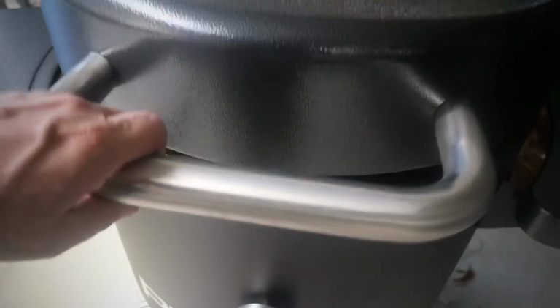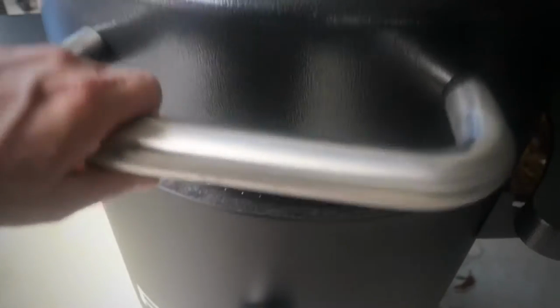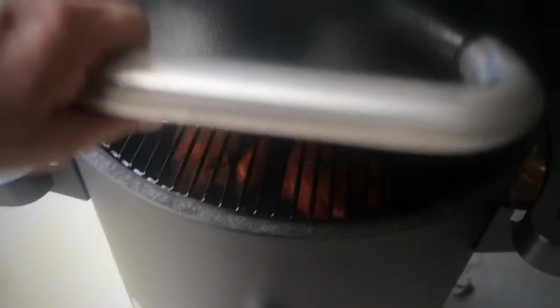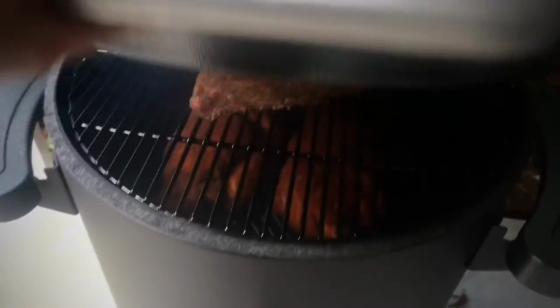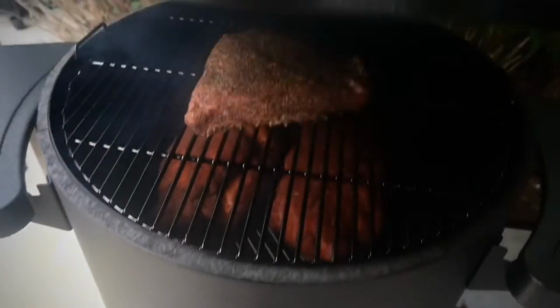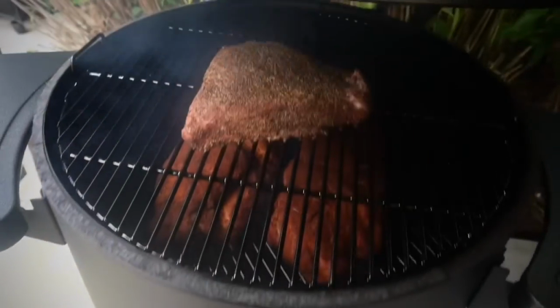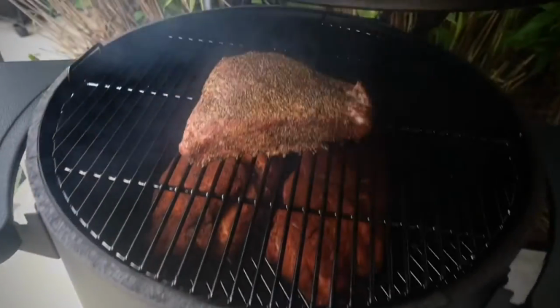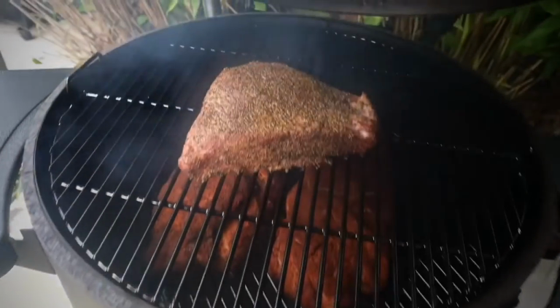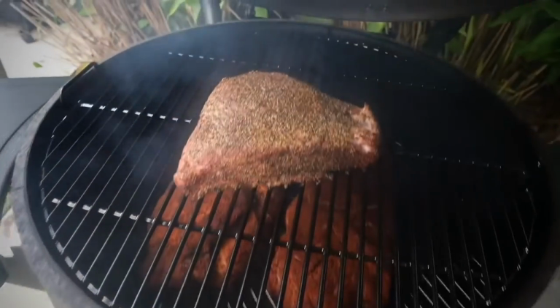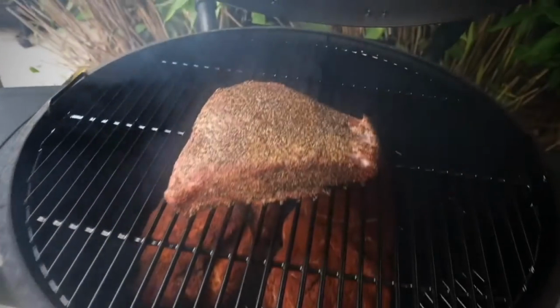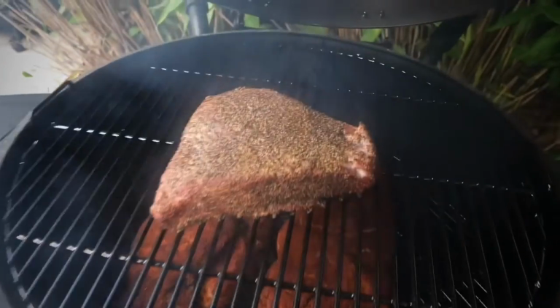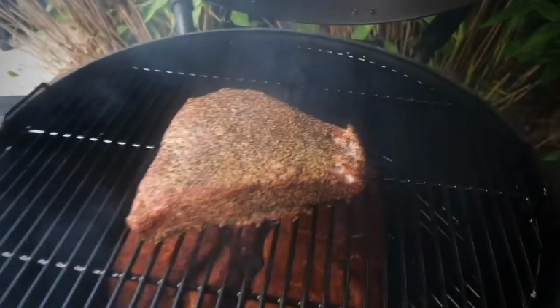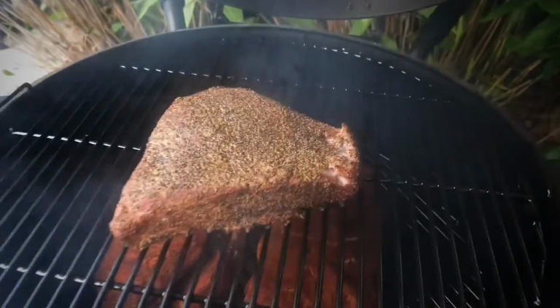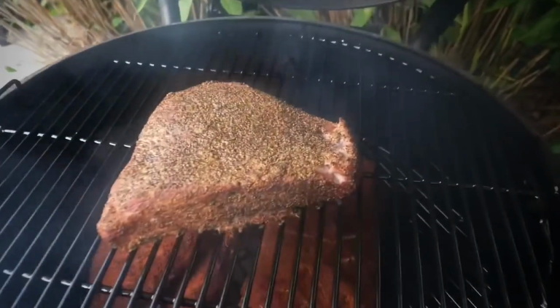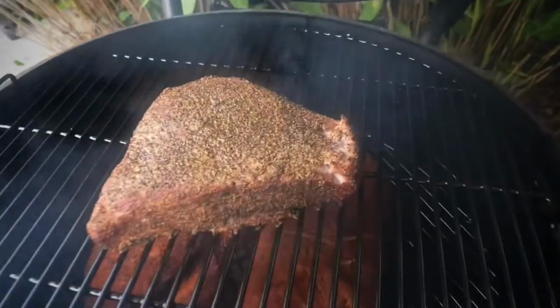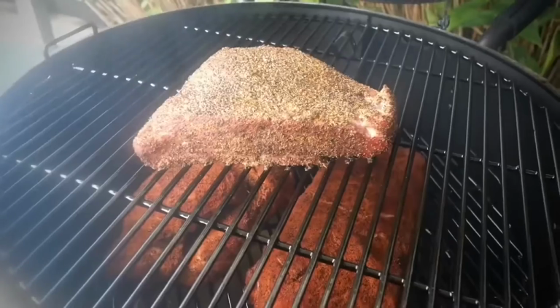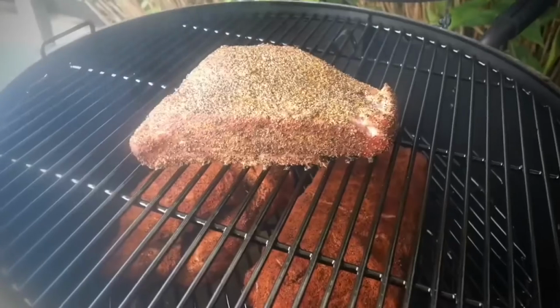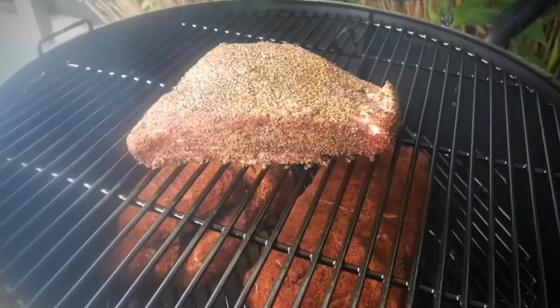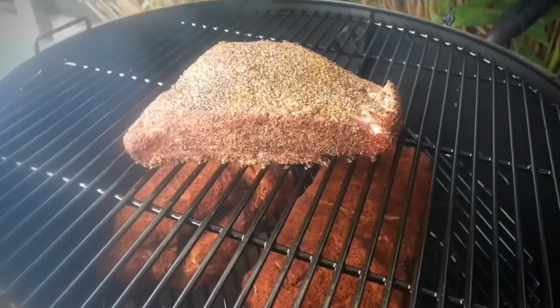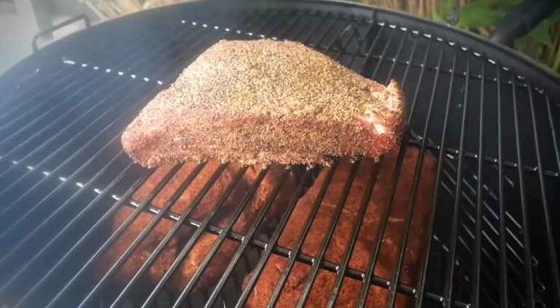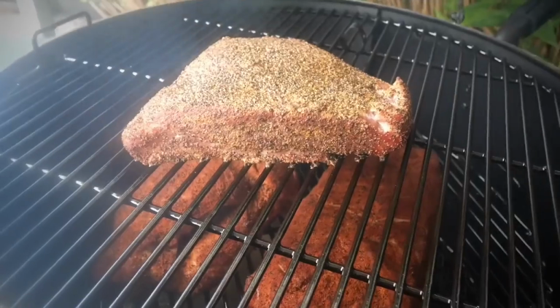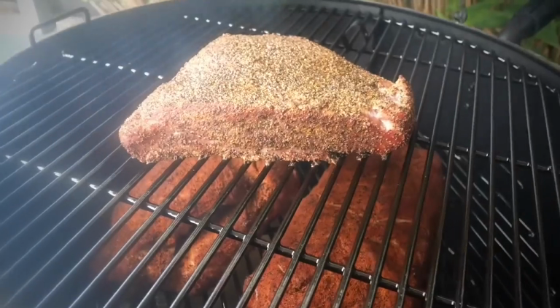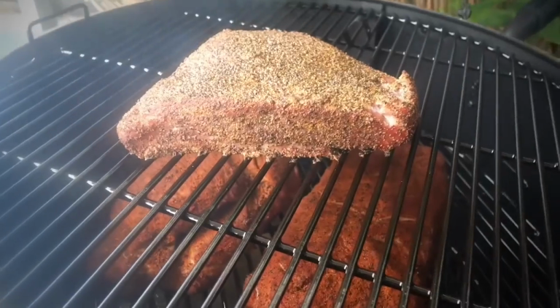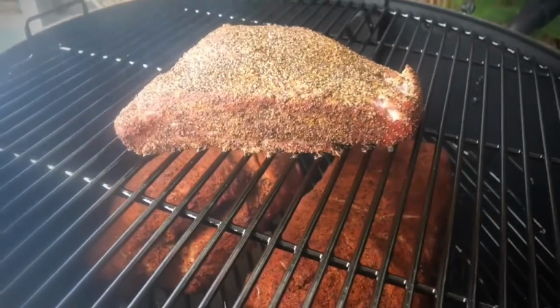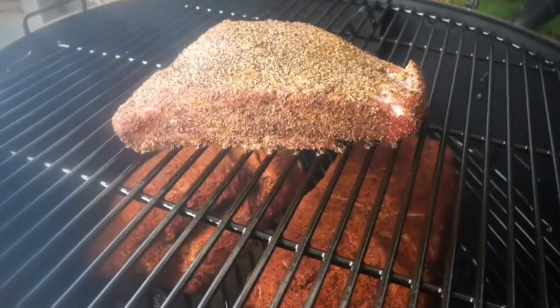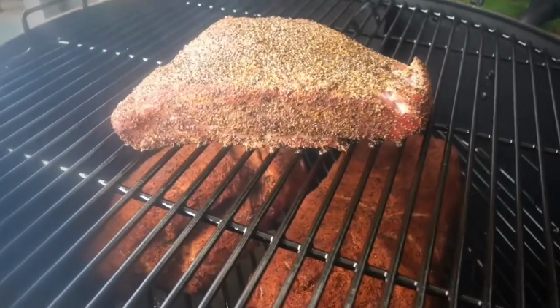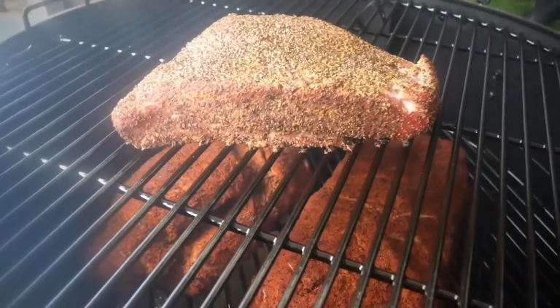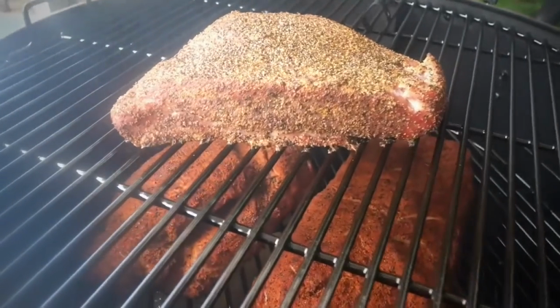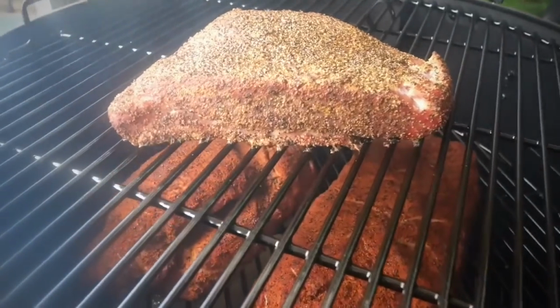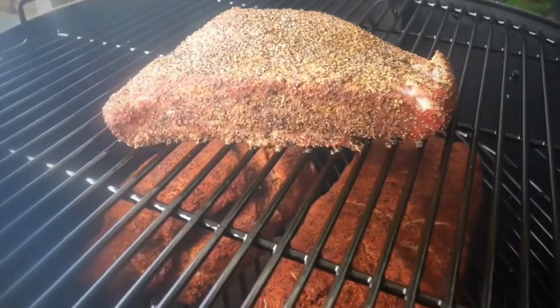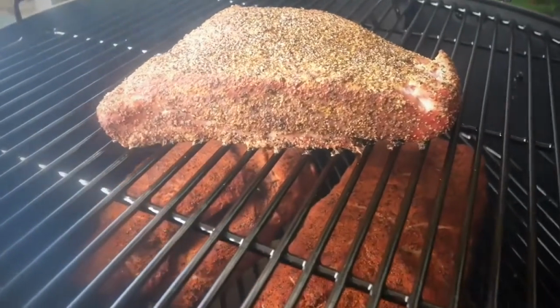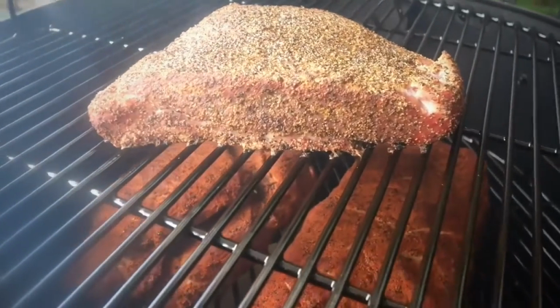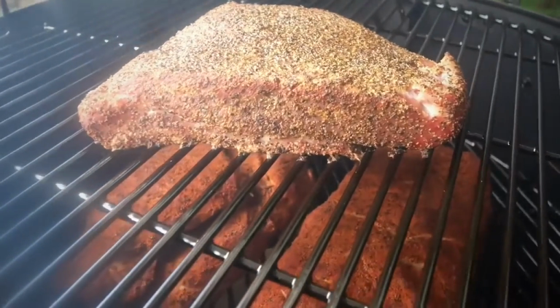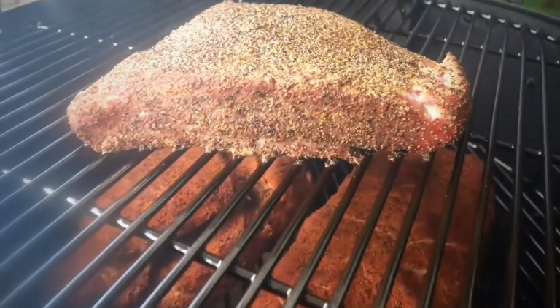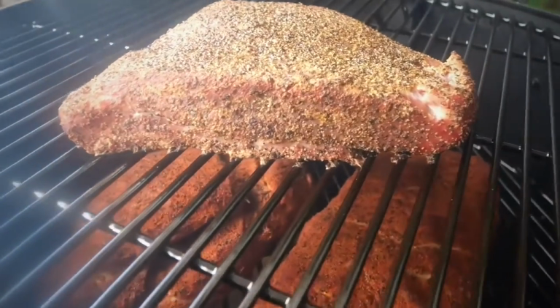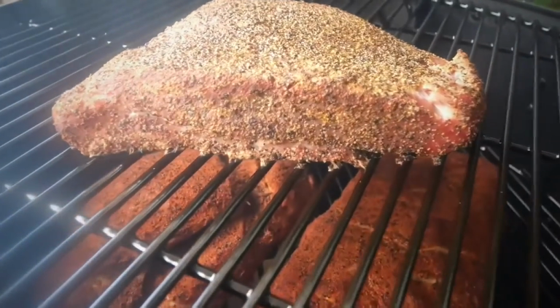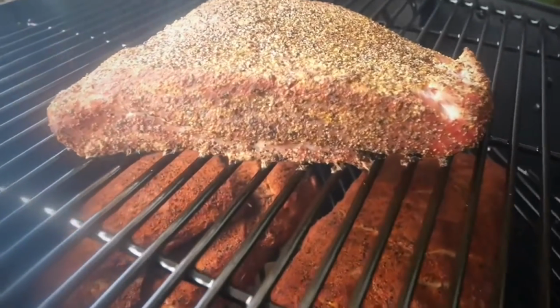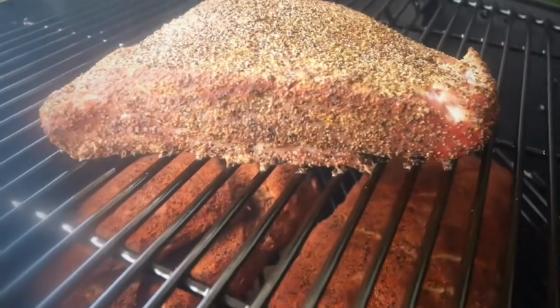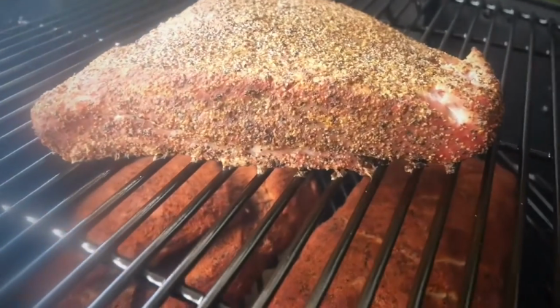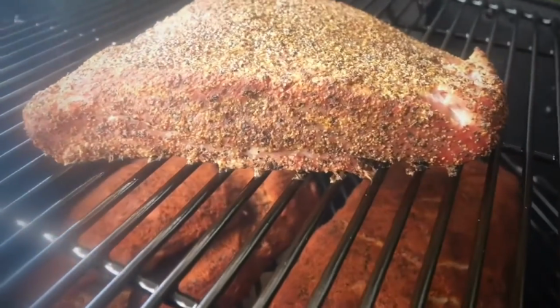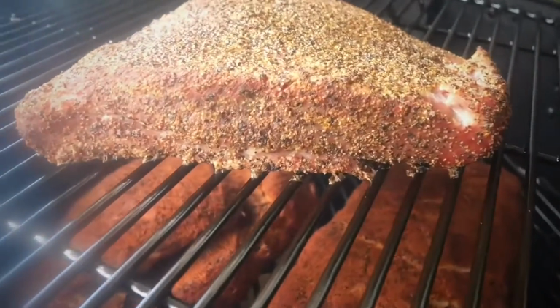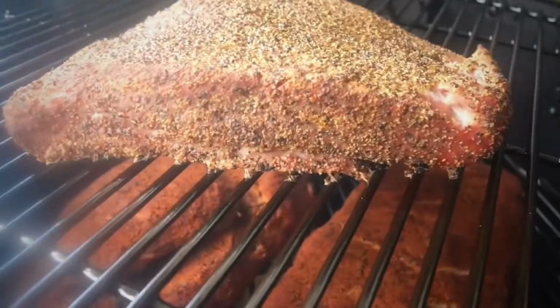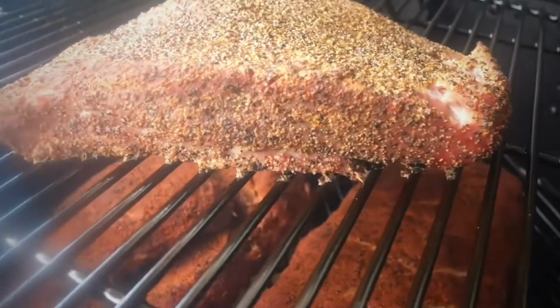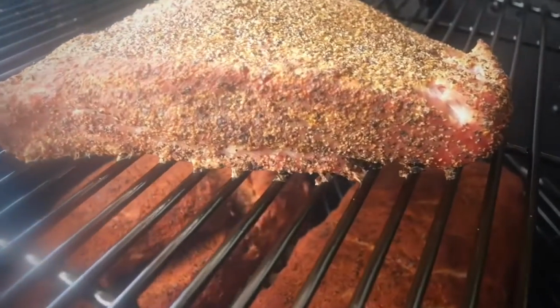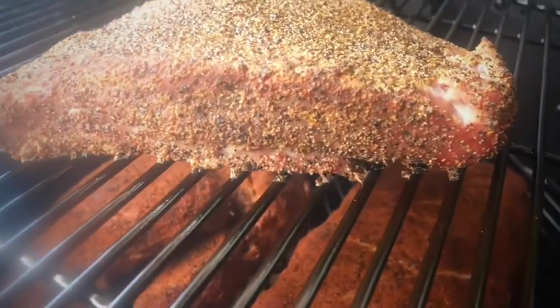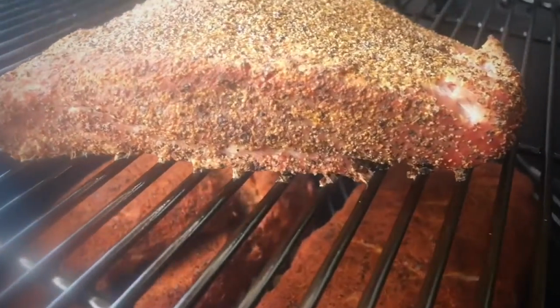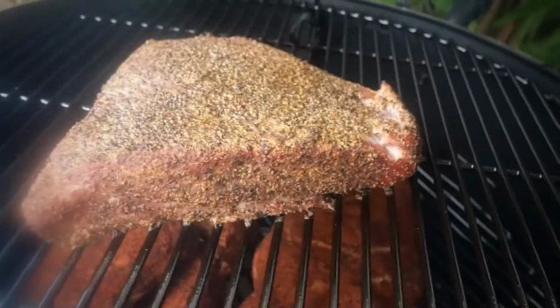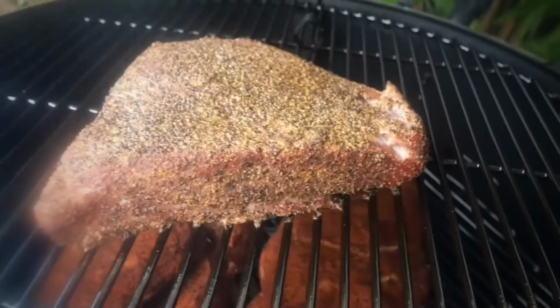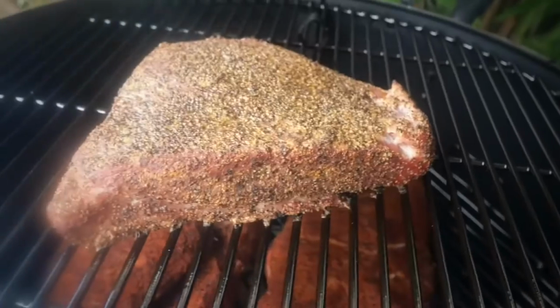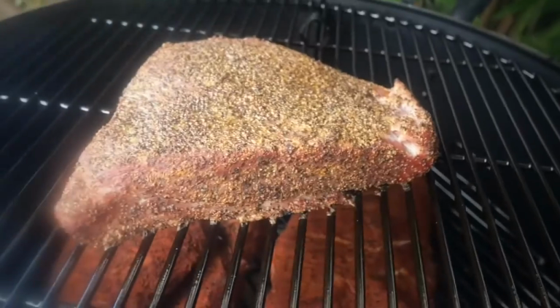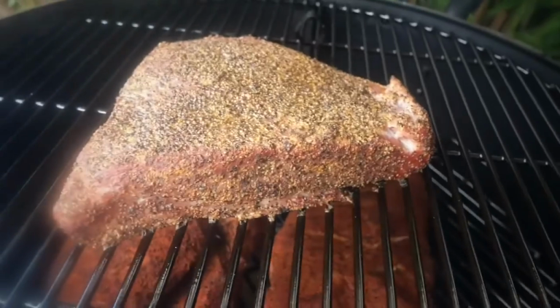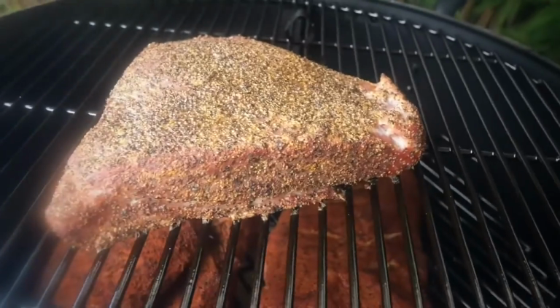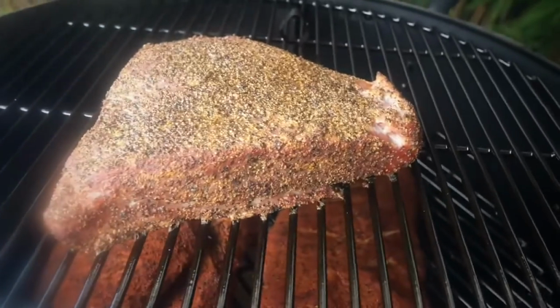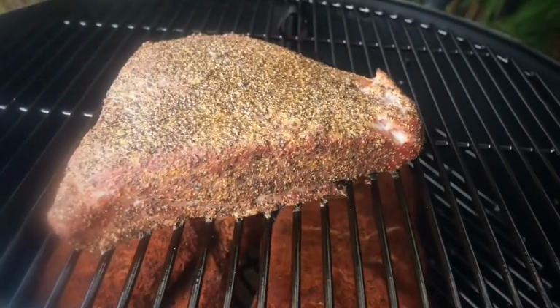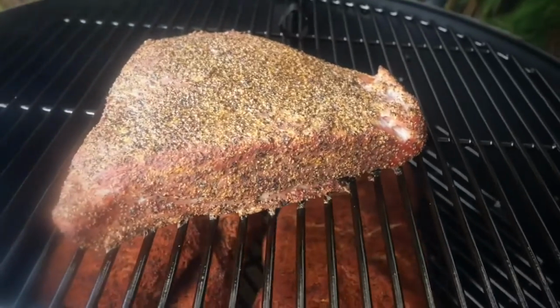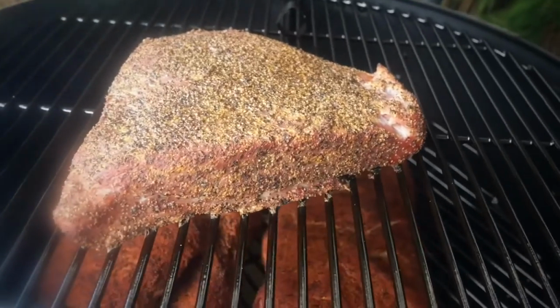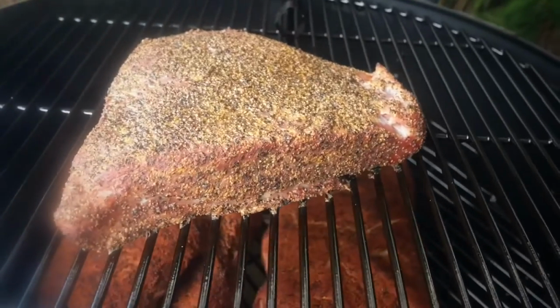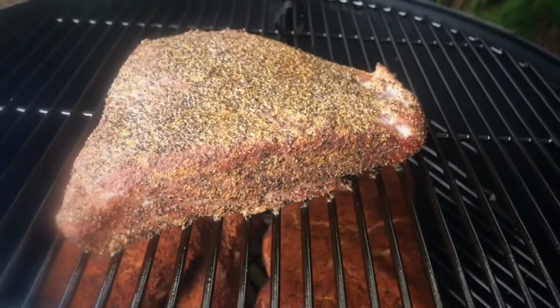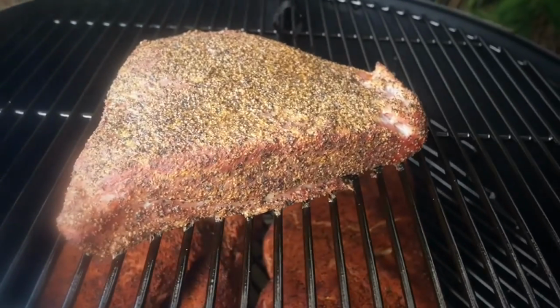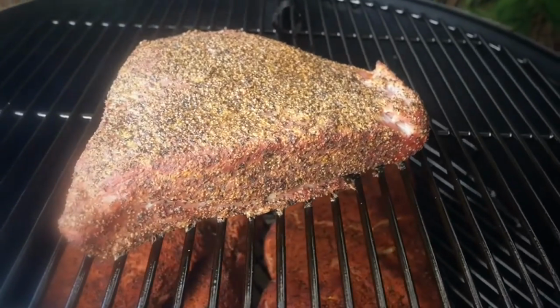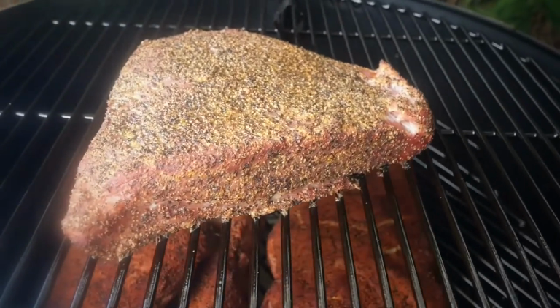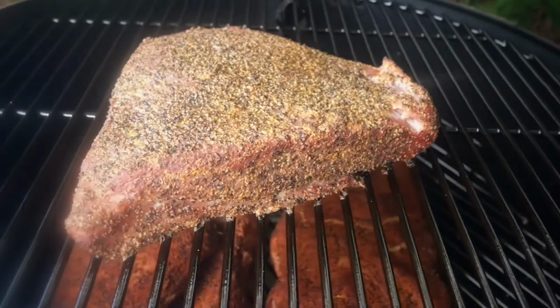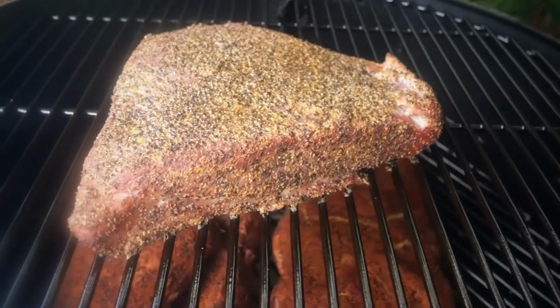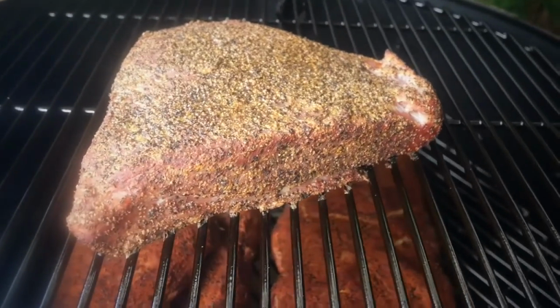One hour later, I'm going to give it a quick spray of water, and as you can see I'm starting to get a little bit of colour.